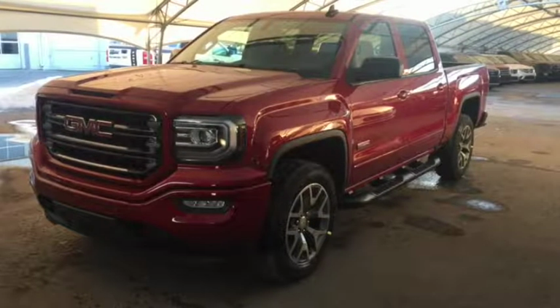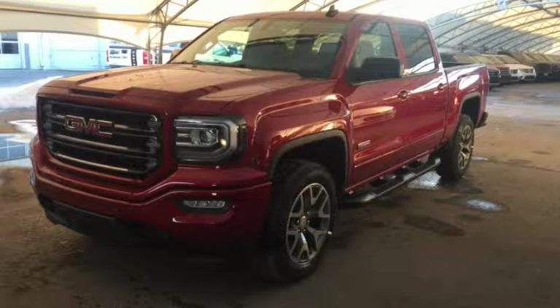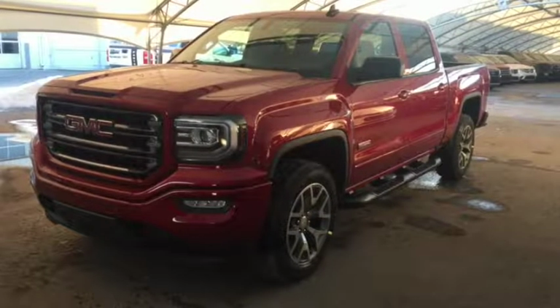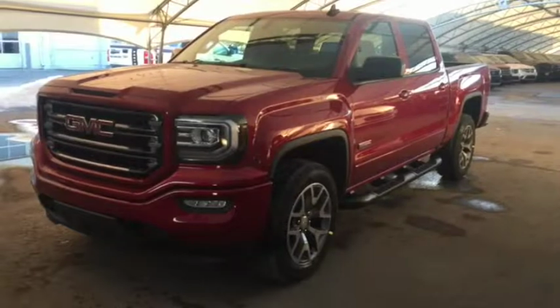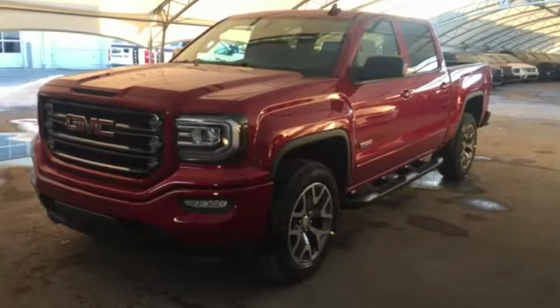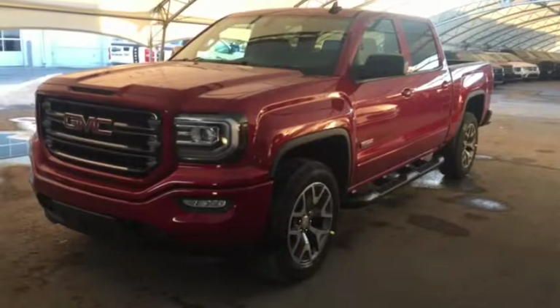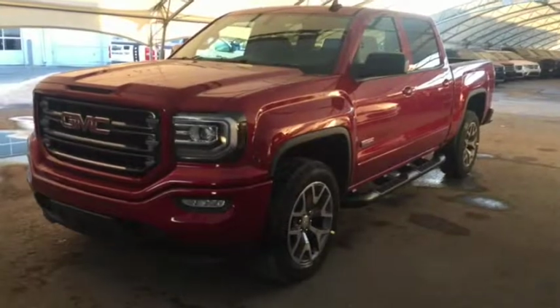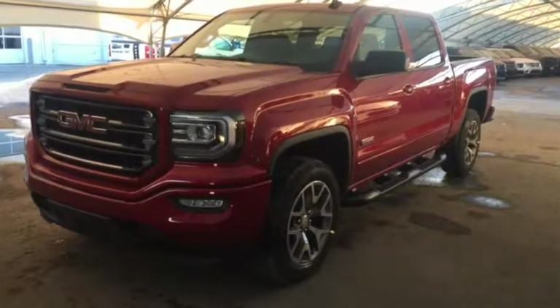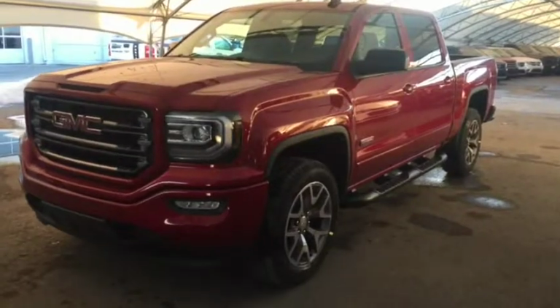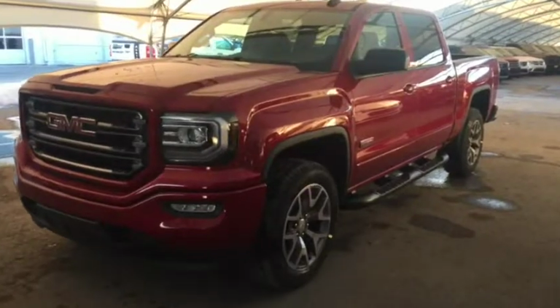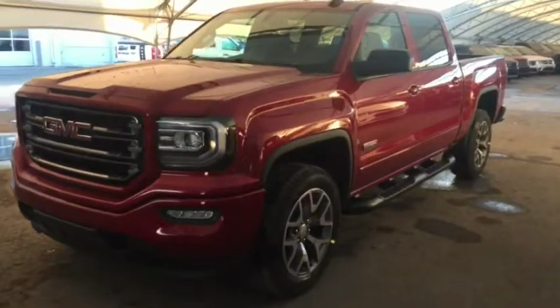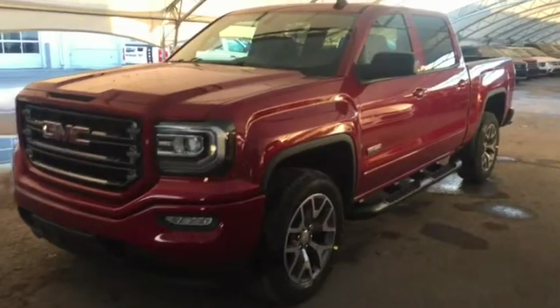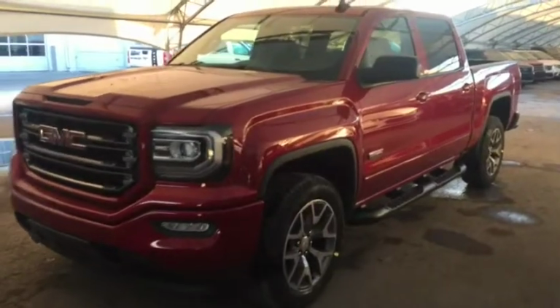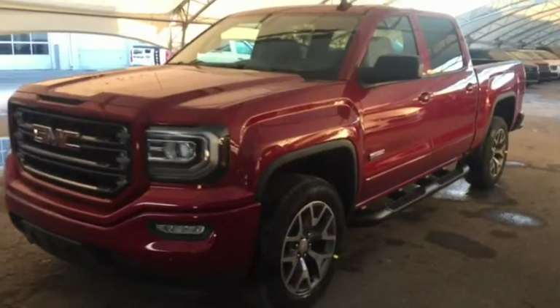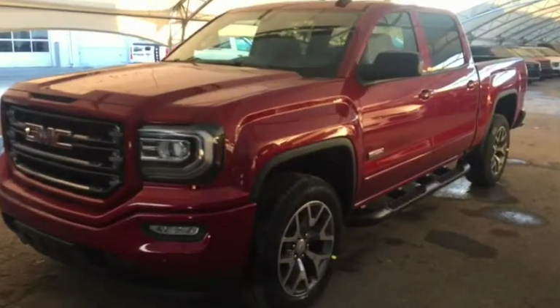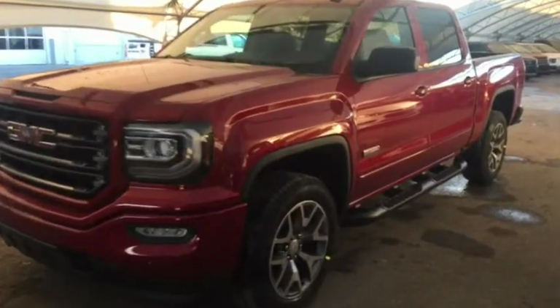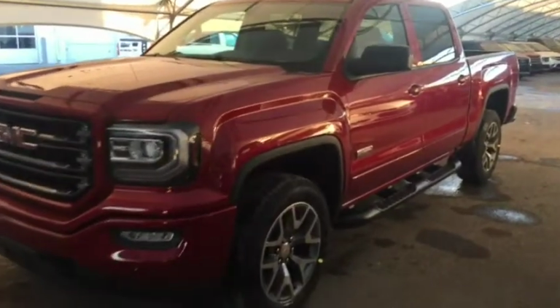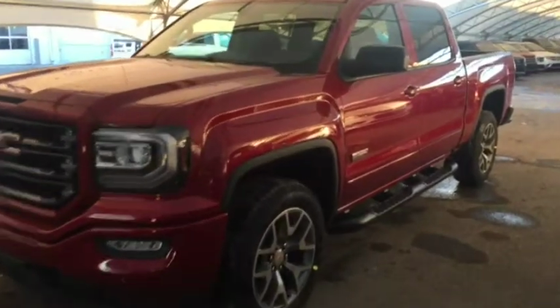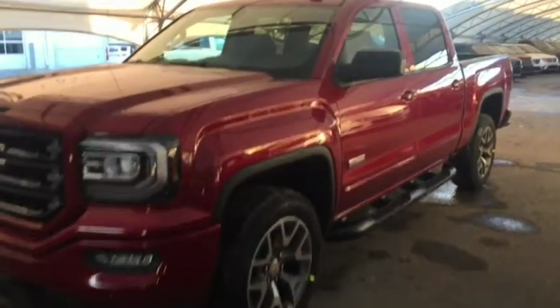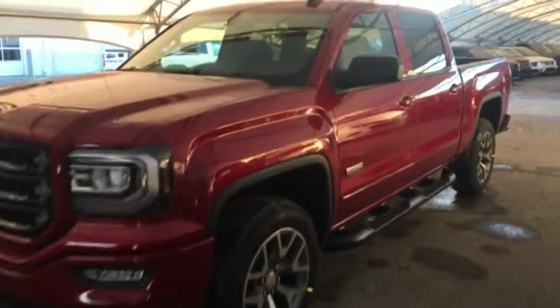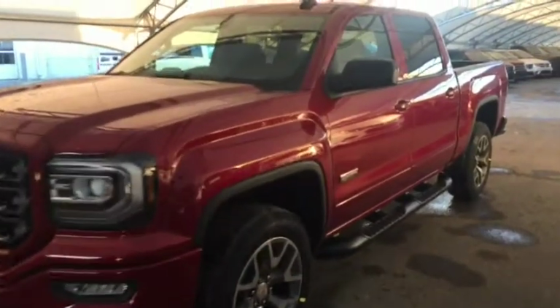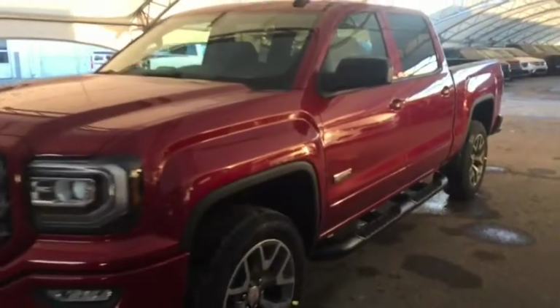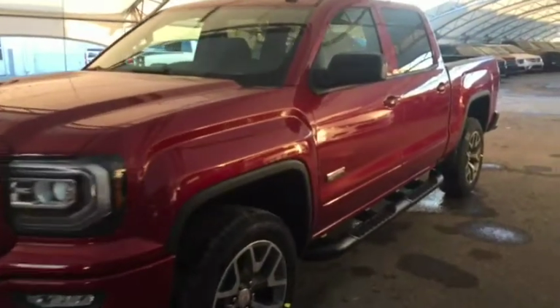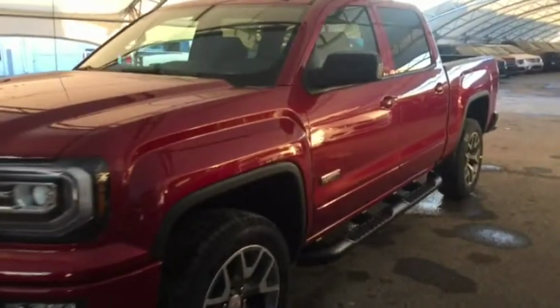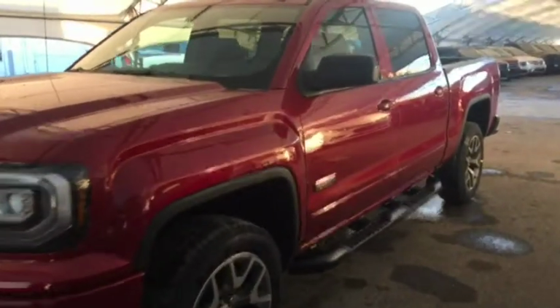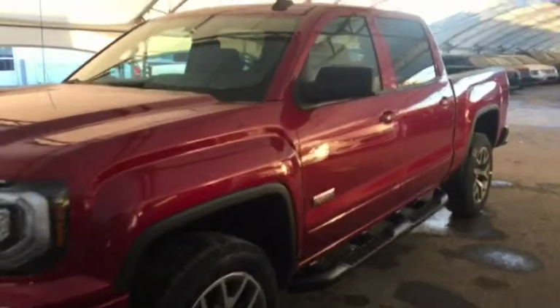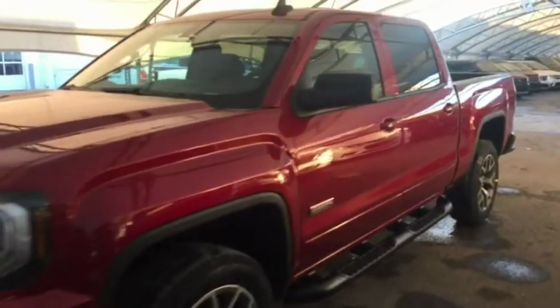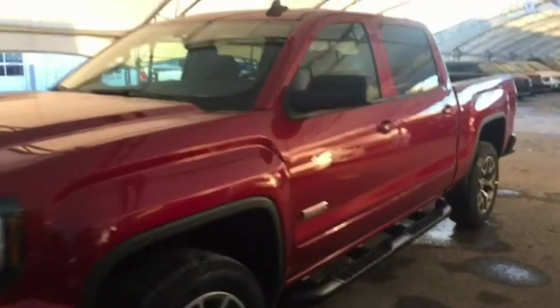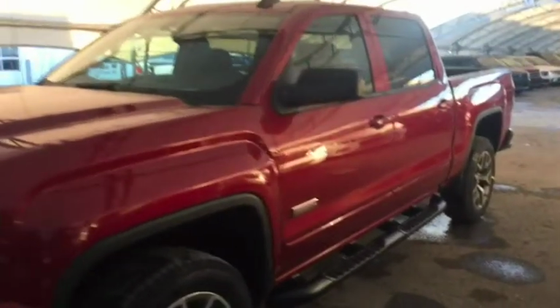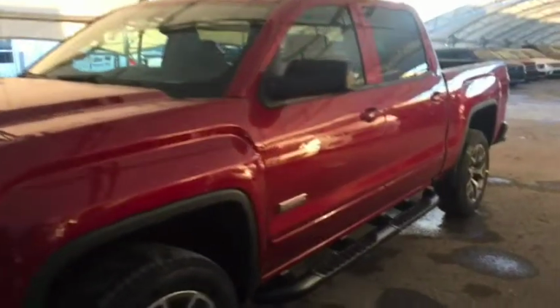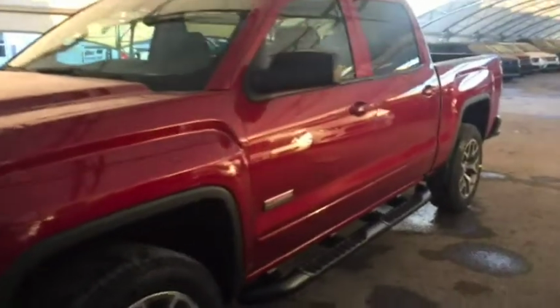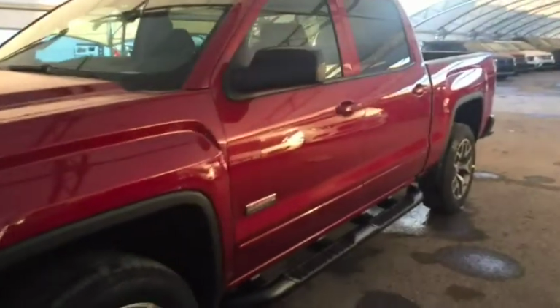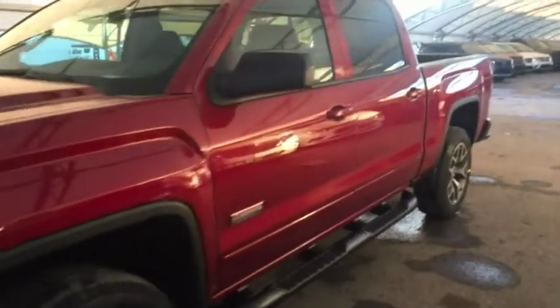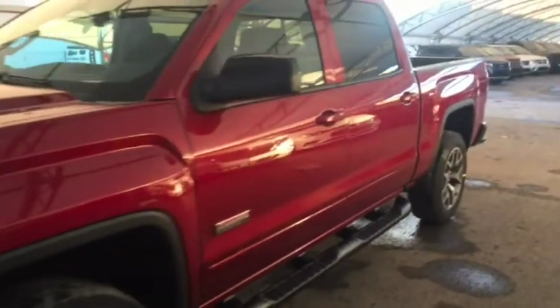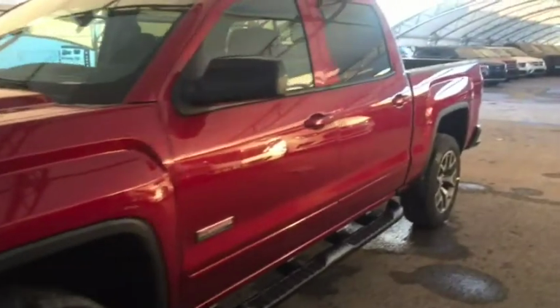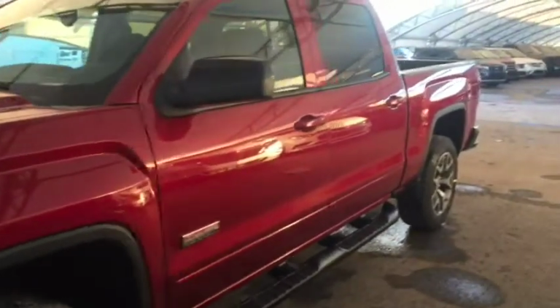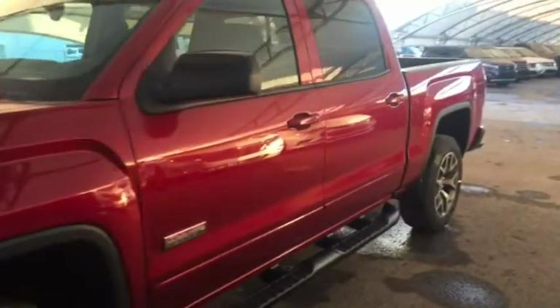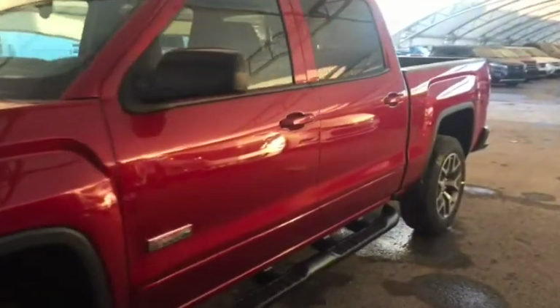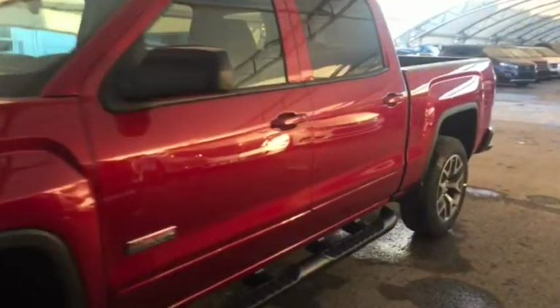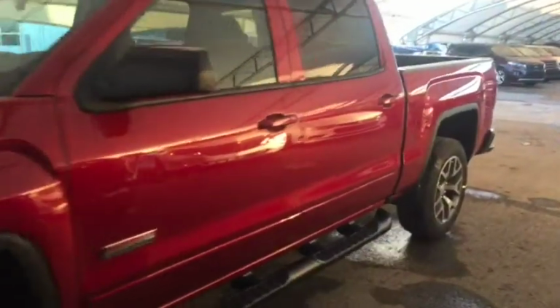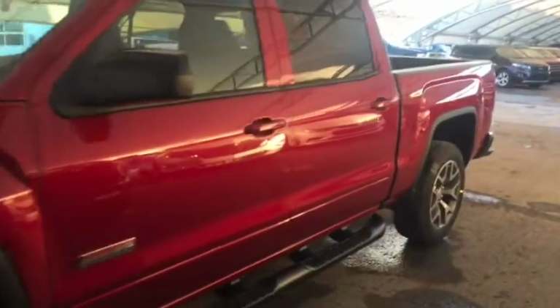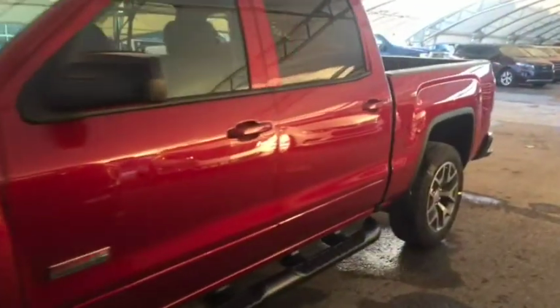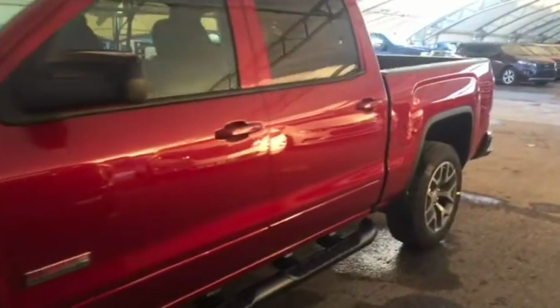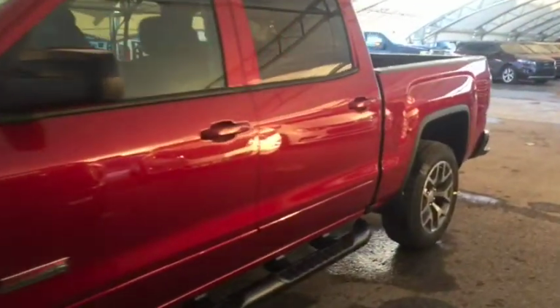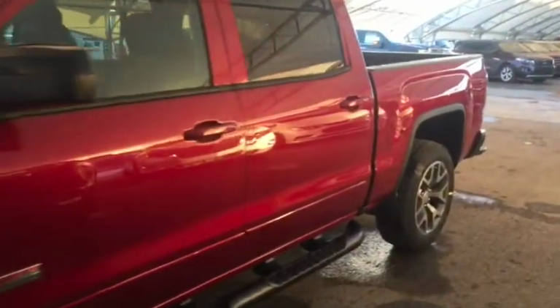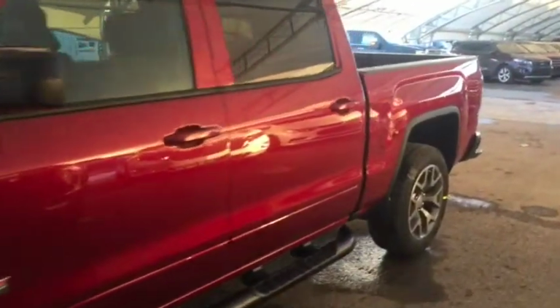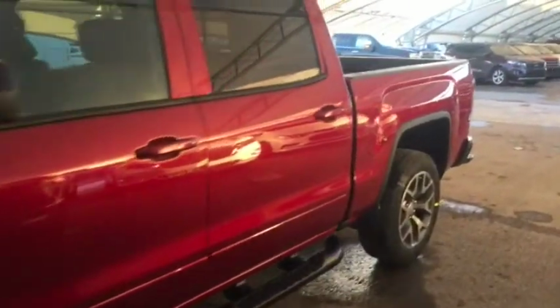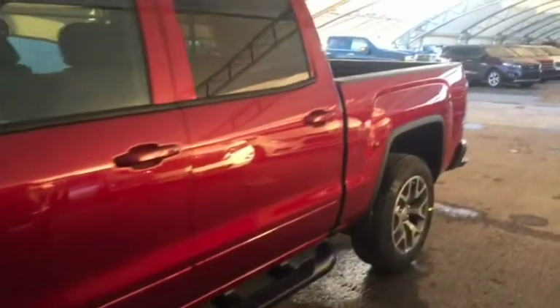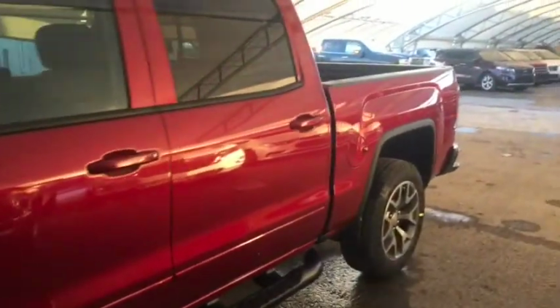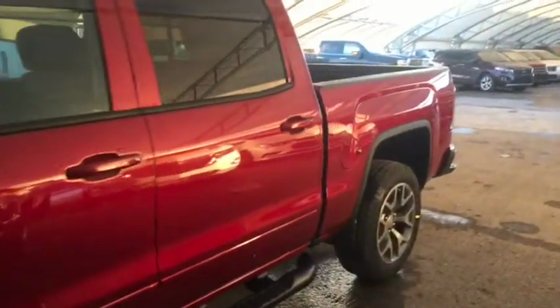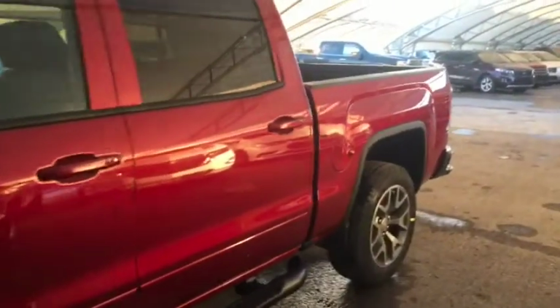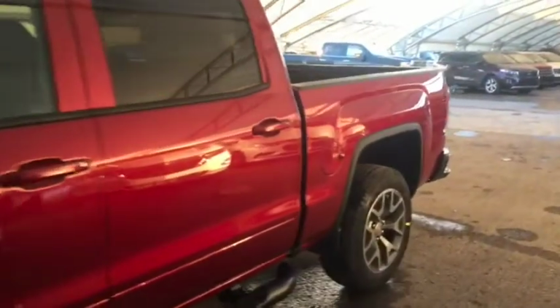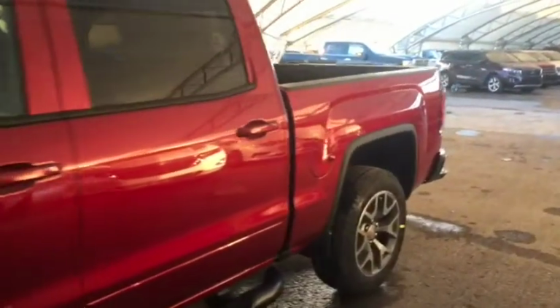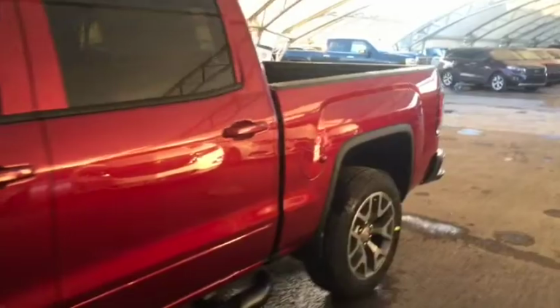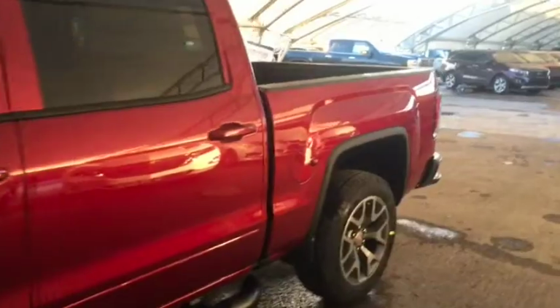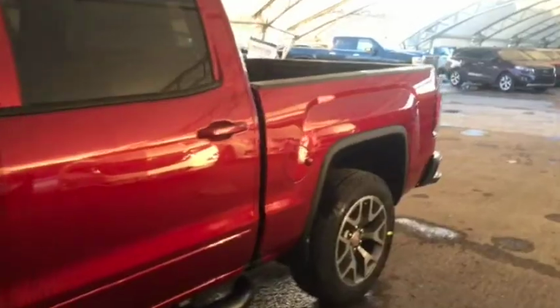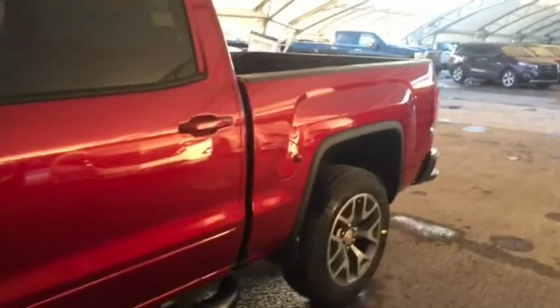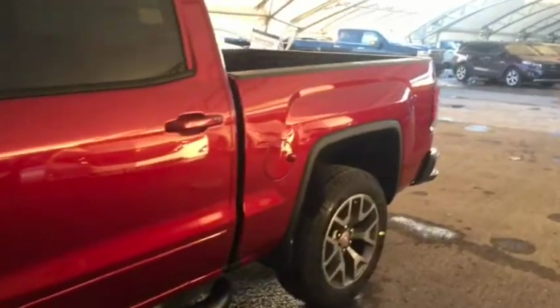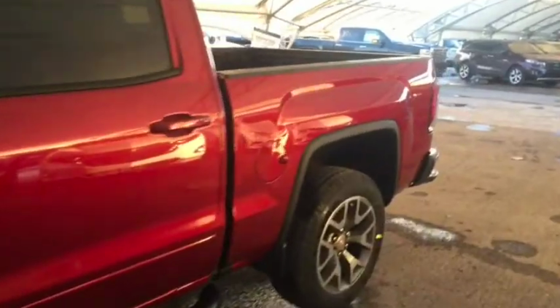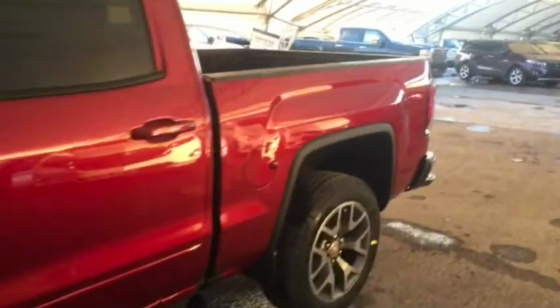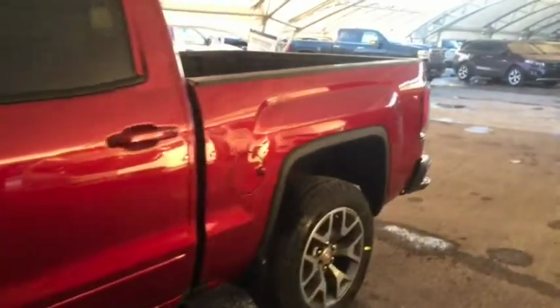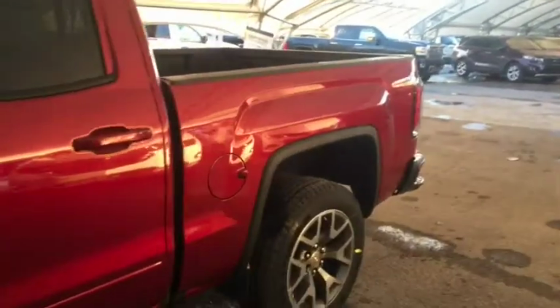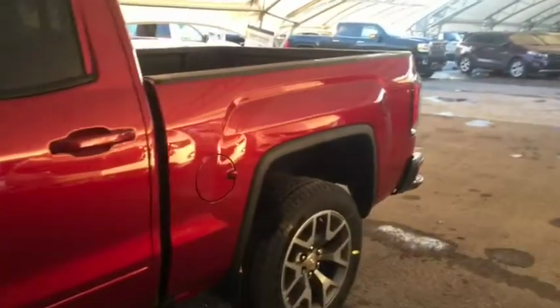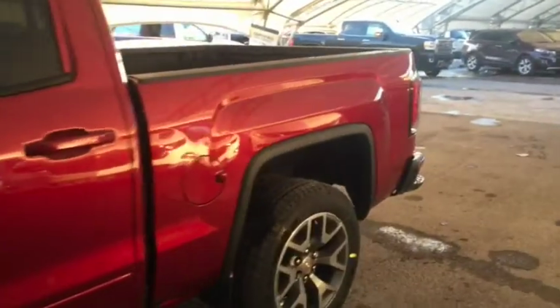Welcome to Davis Chevrolet. This is the 2018 GMC Sierra All-Terrain Edition in the color red.